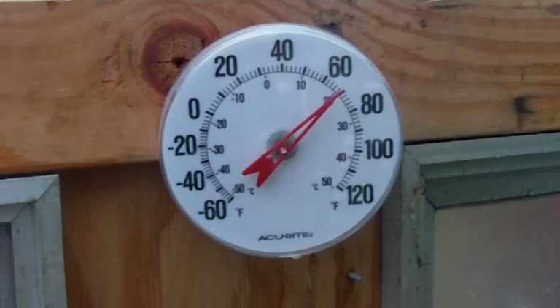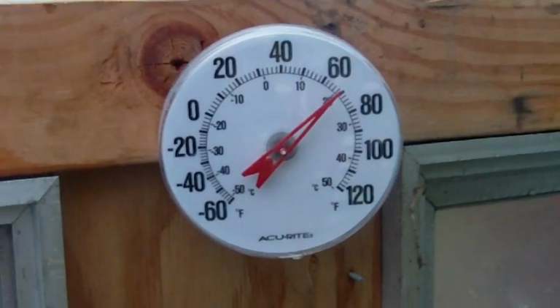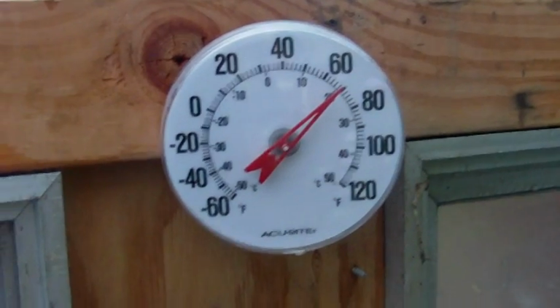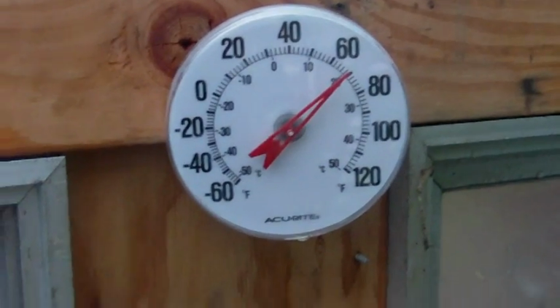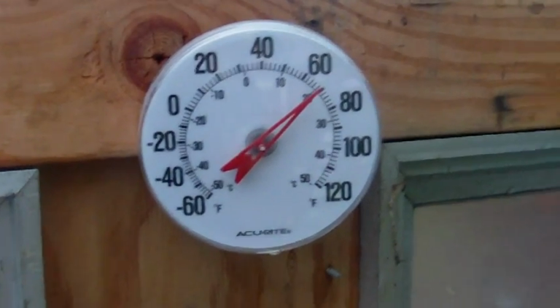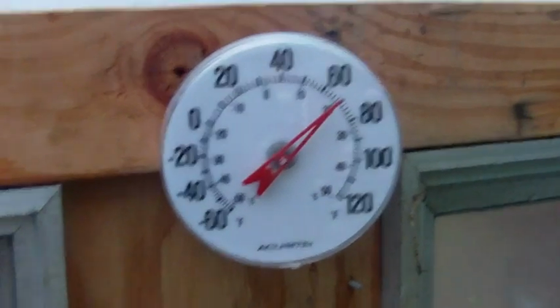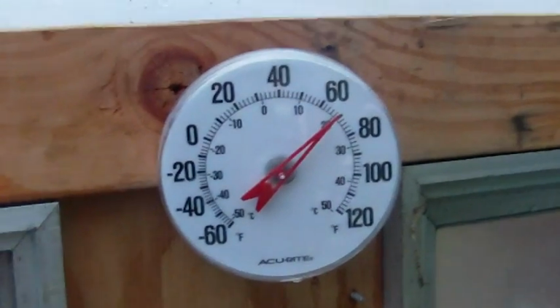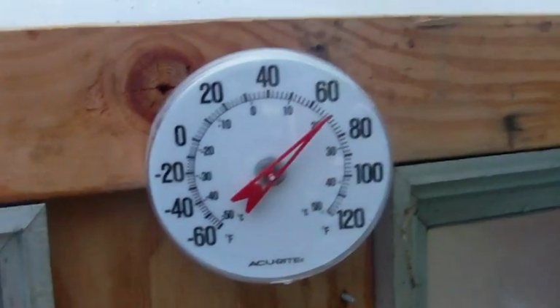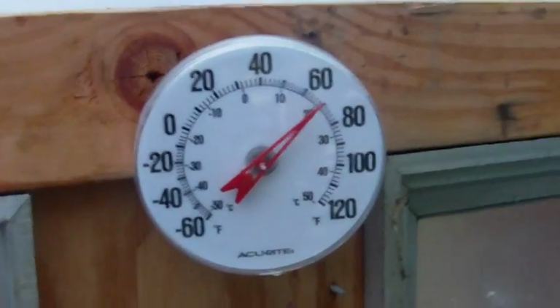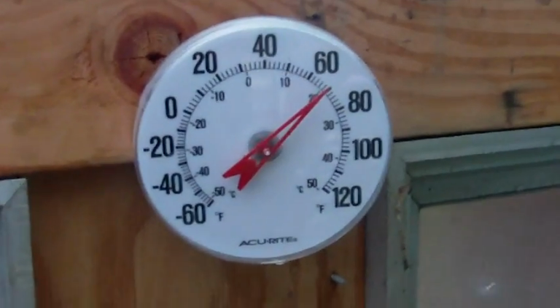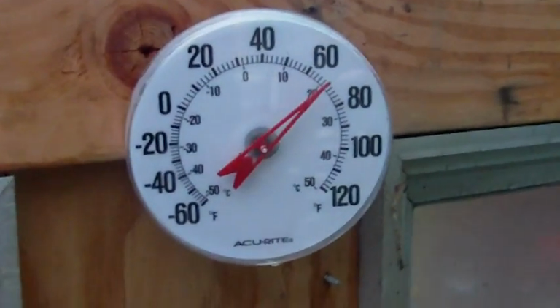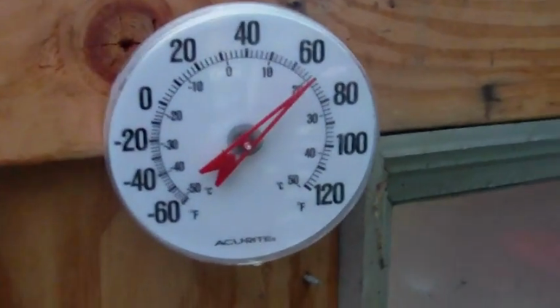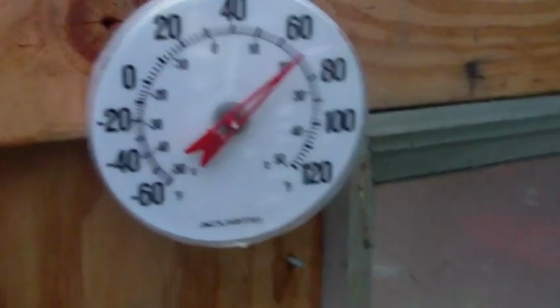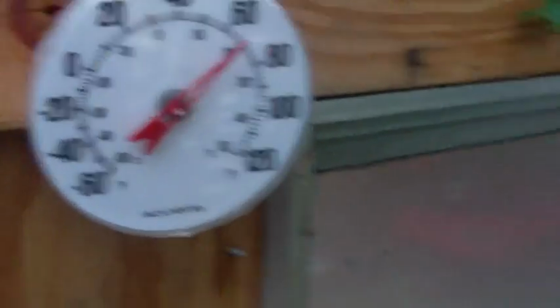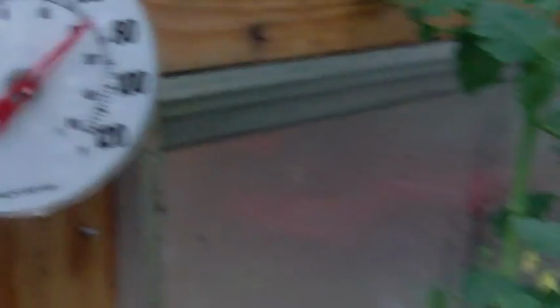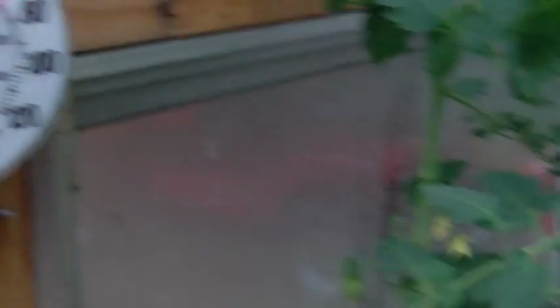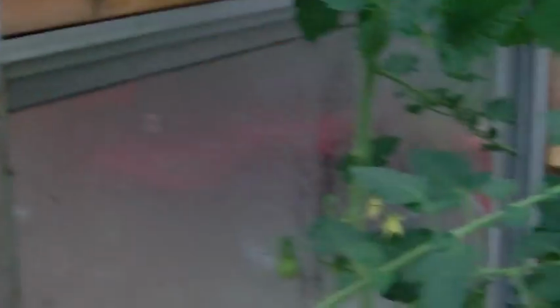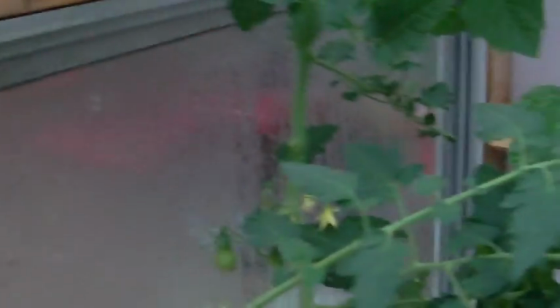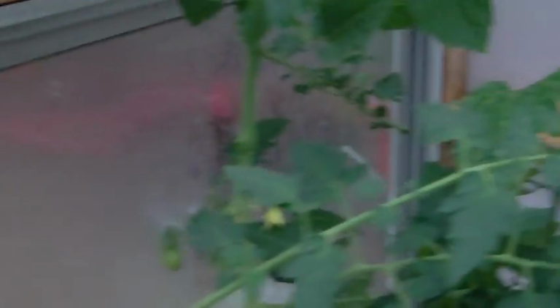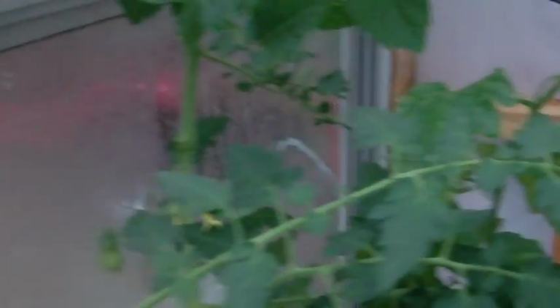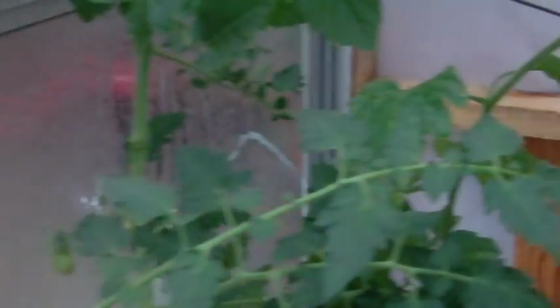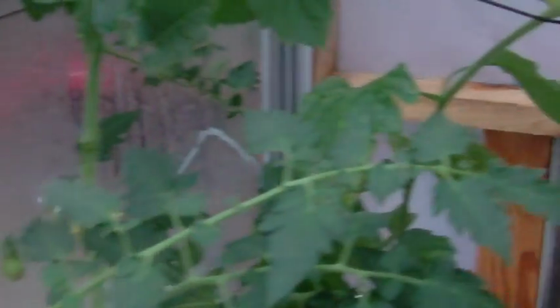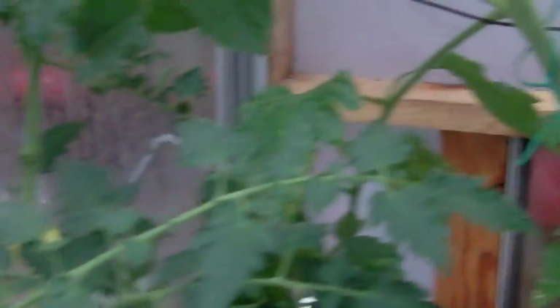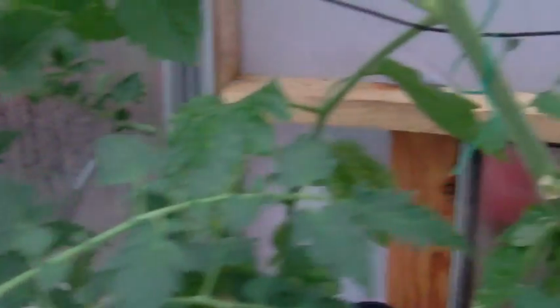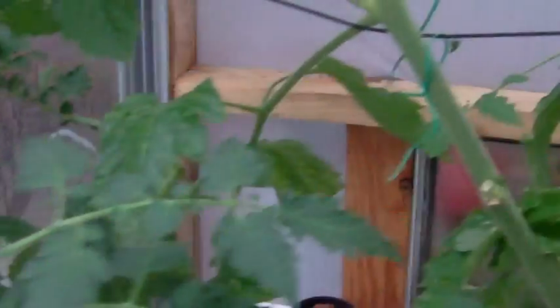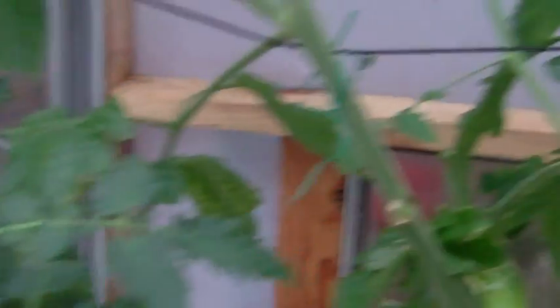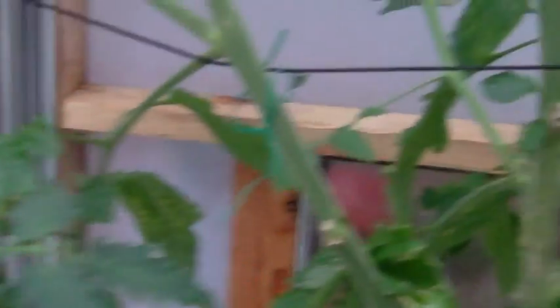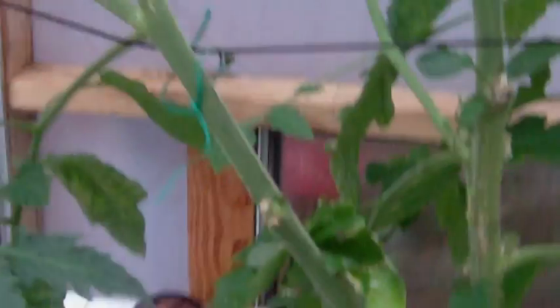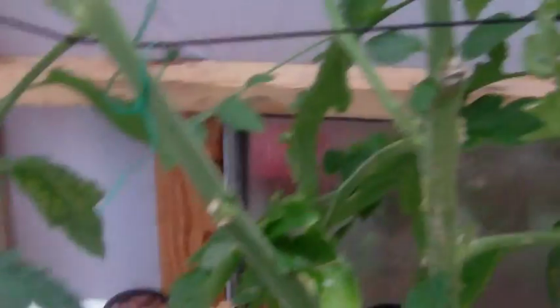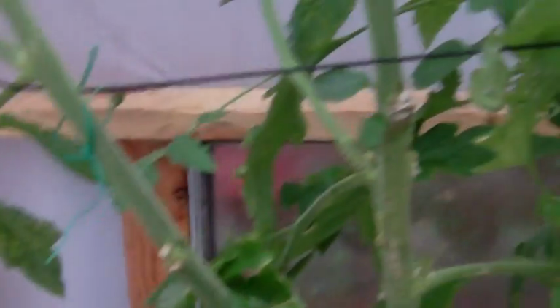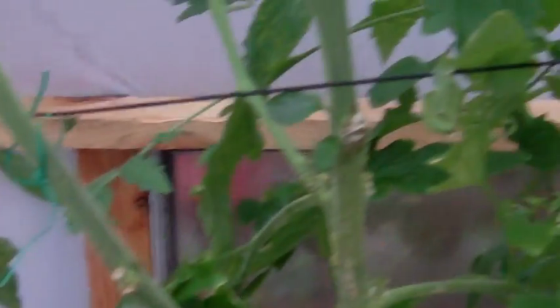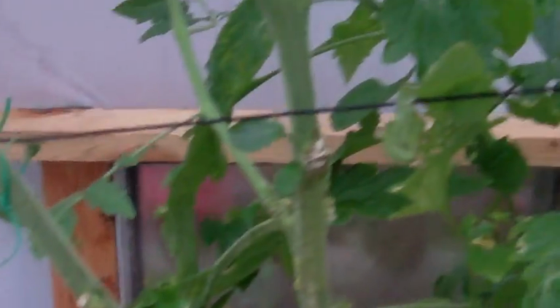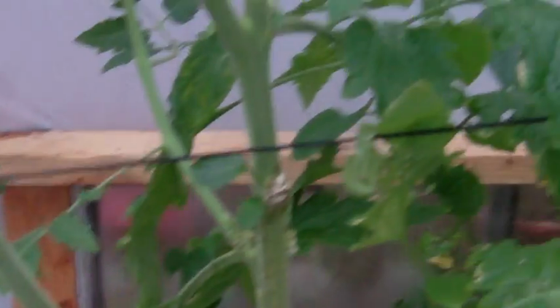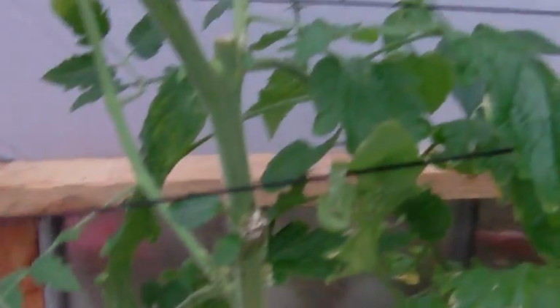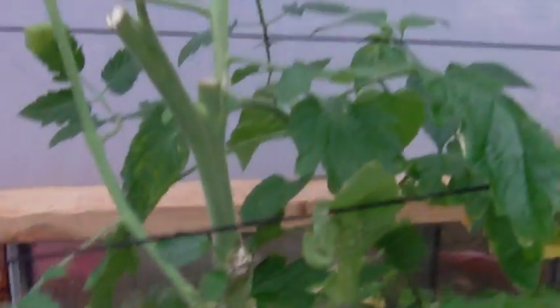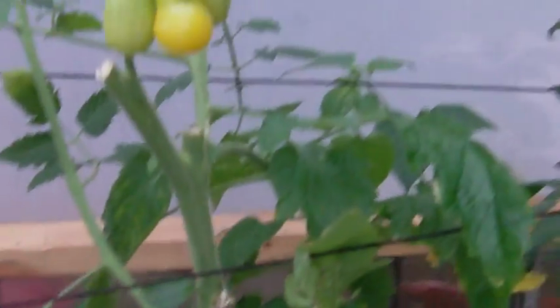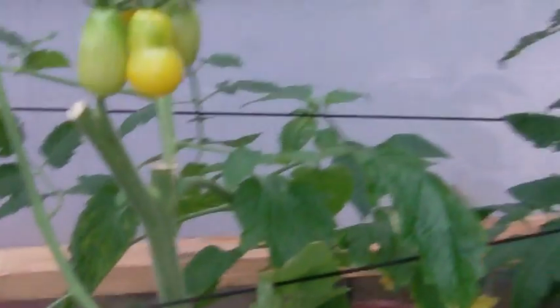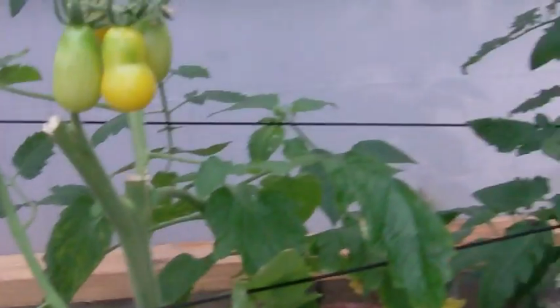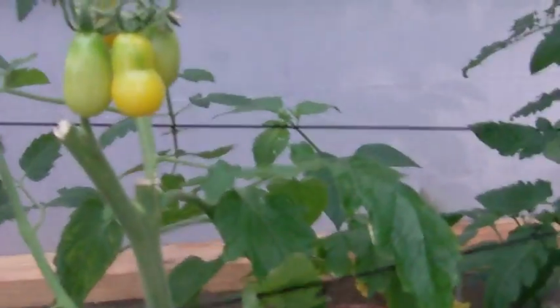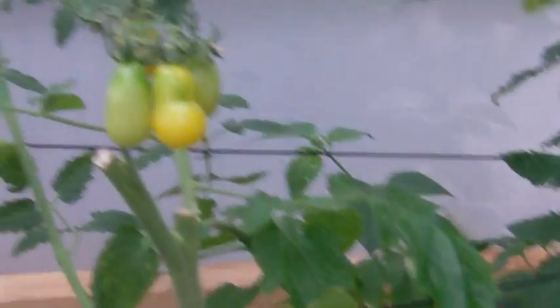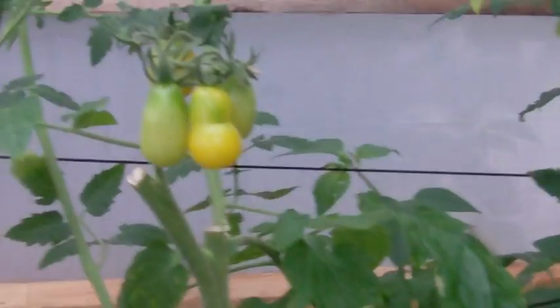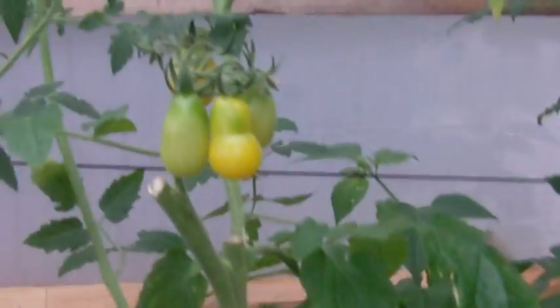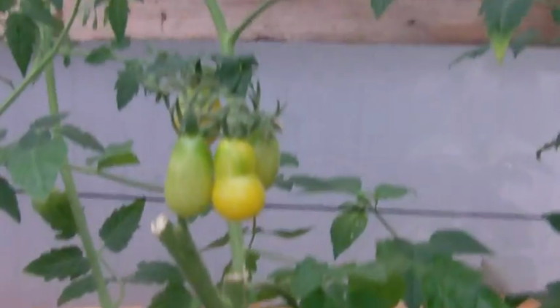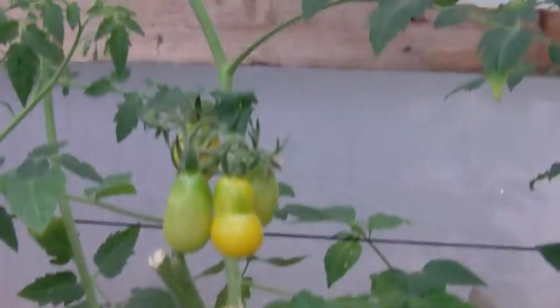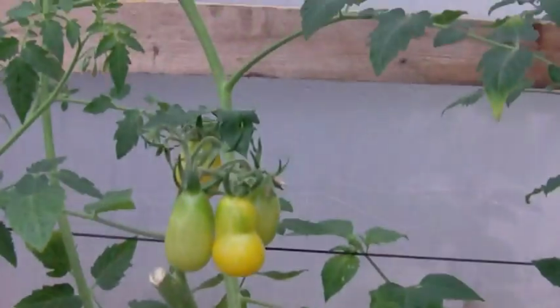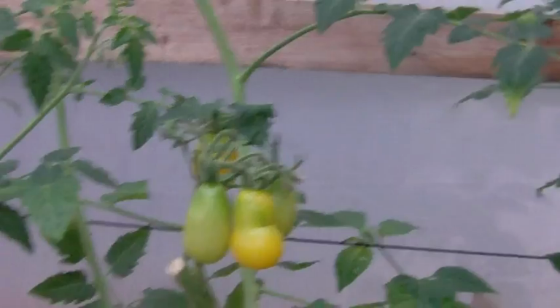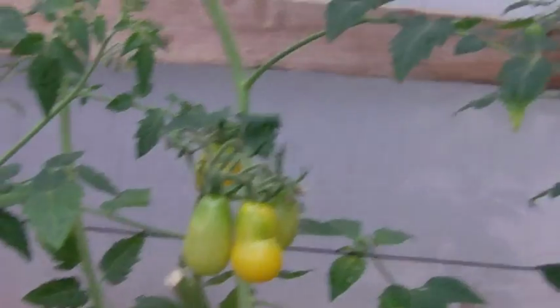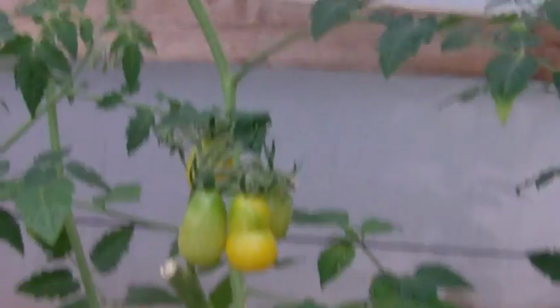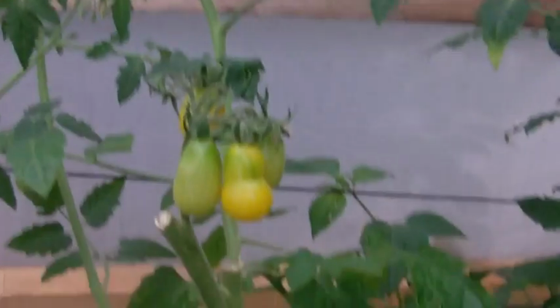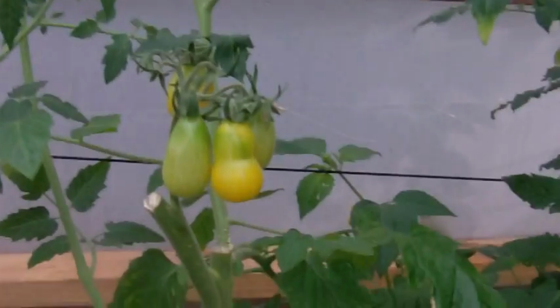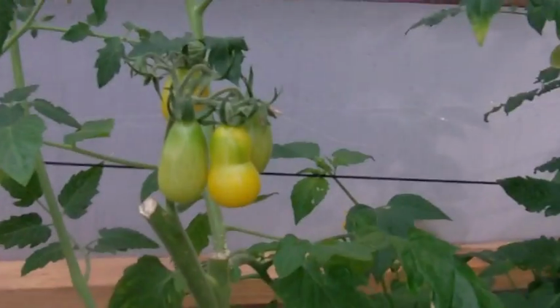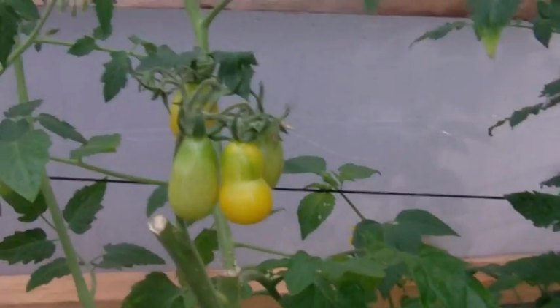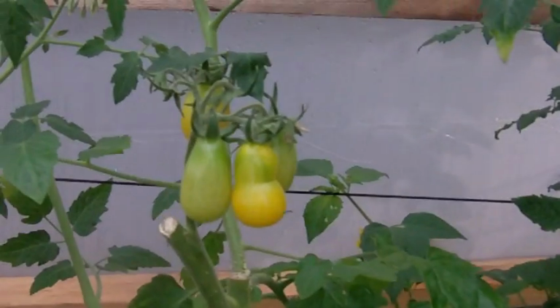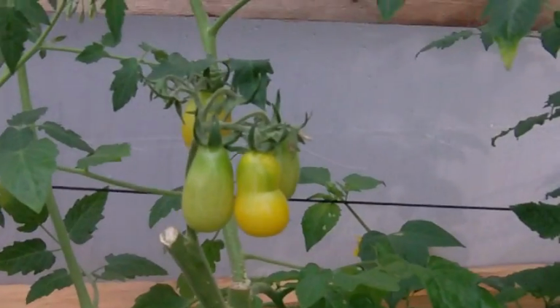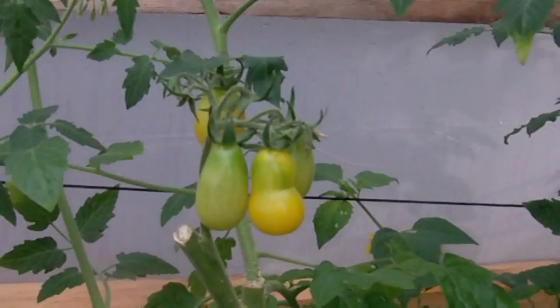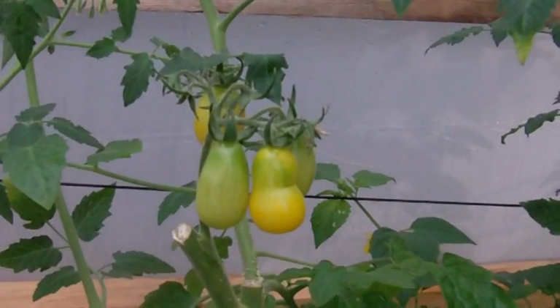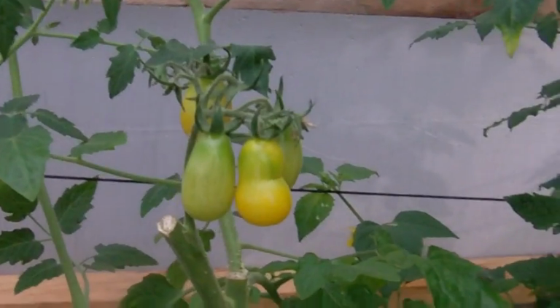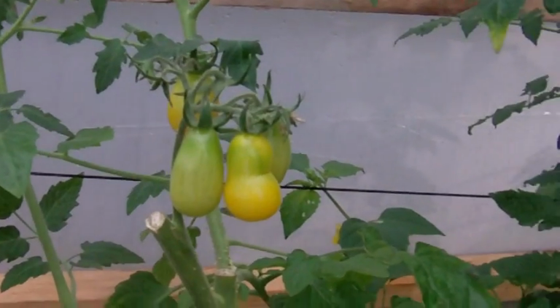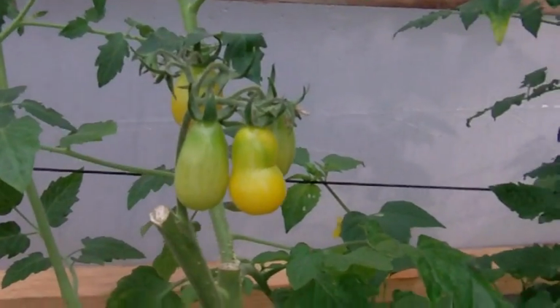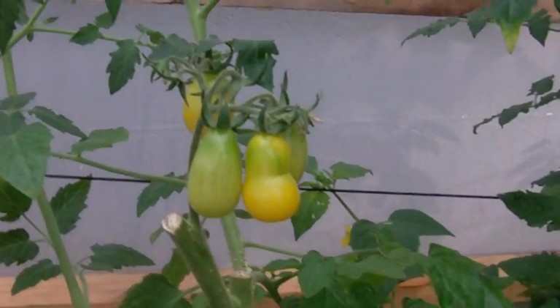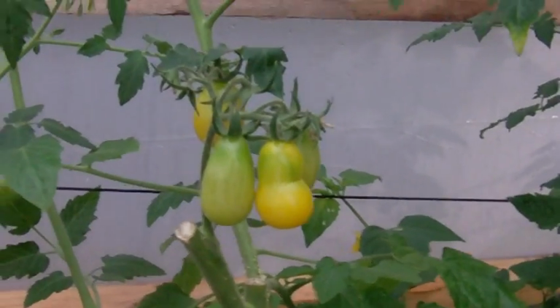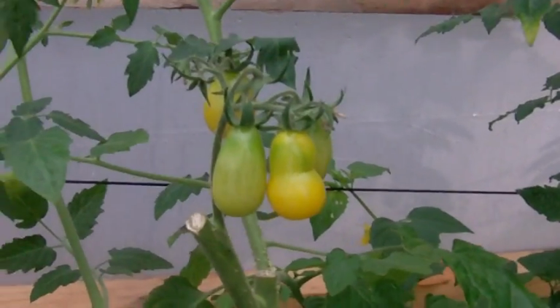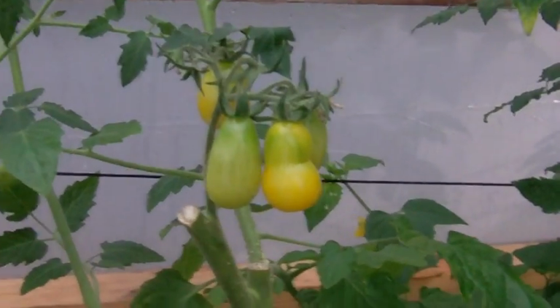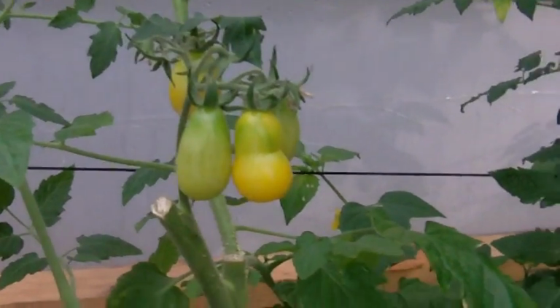So here I am, video update, I believe number three in my hydroponic greenhouse — some of my first attempts at hydroponics.